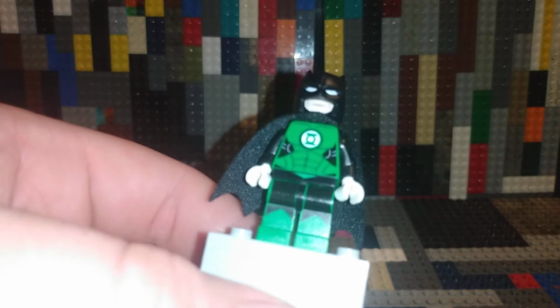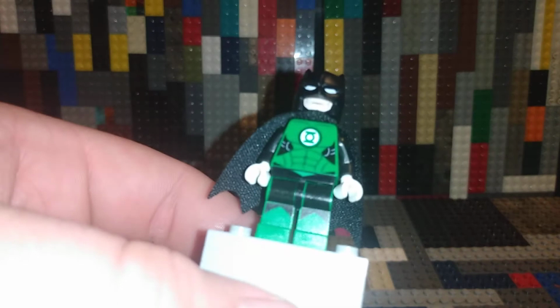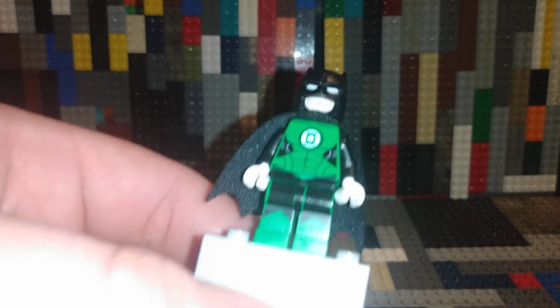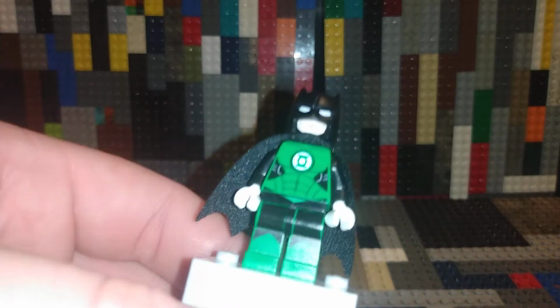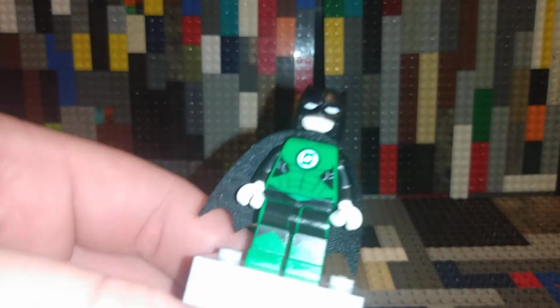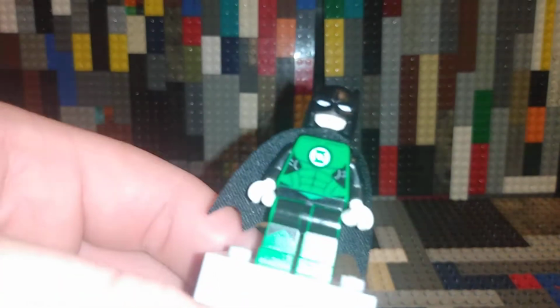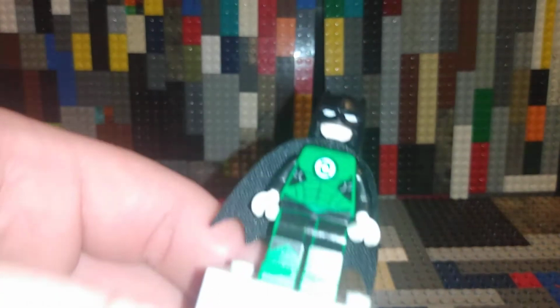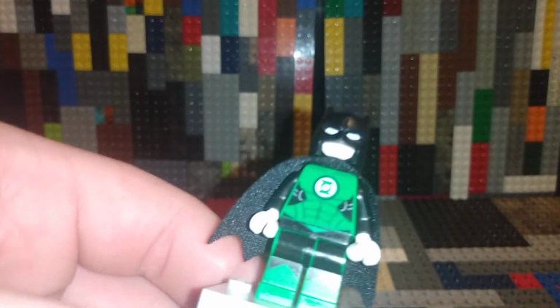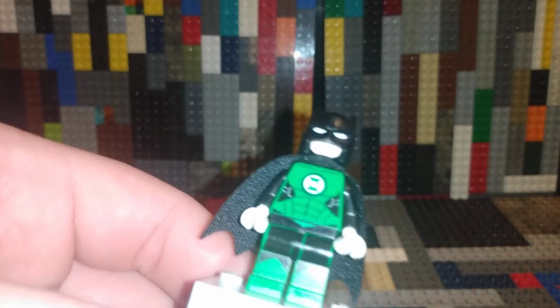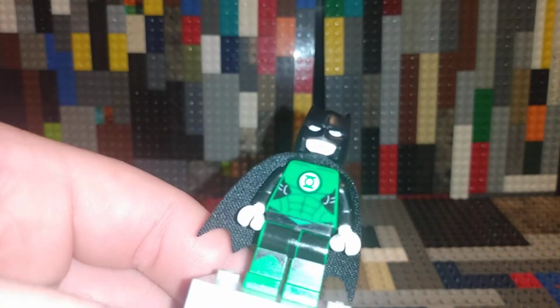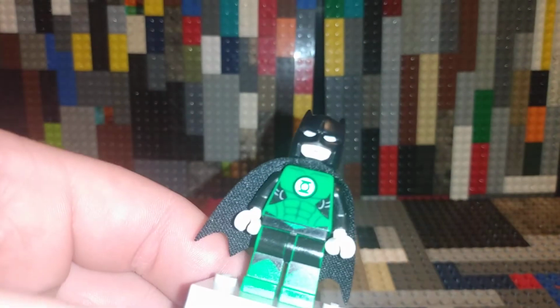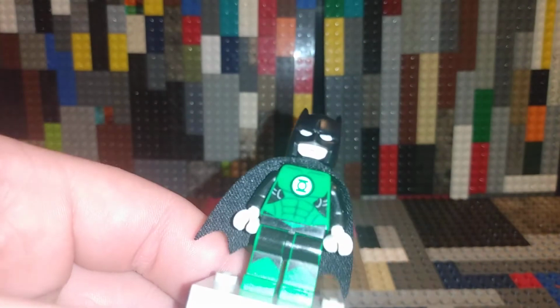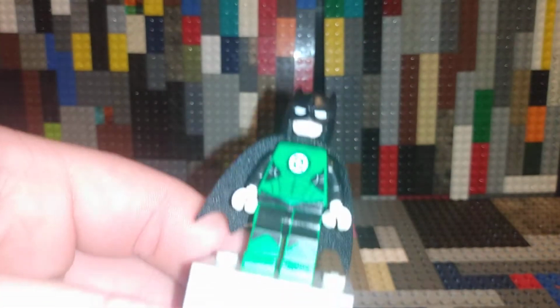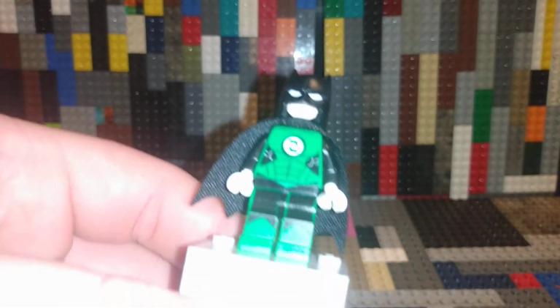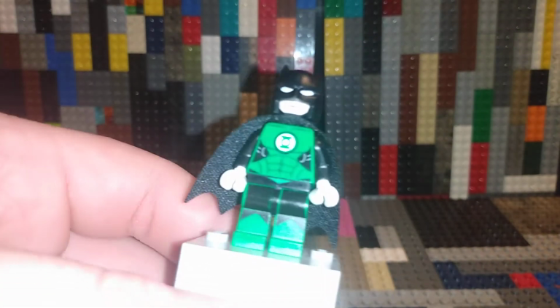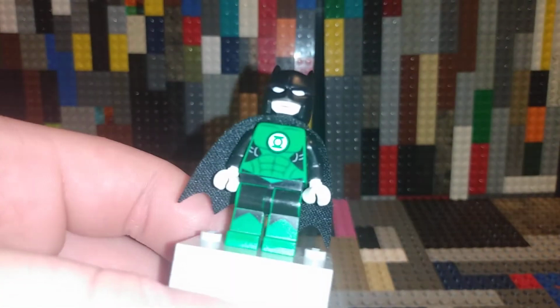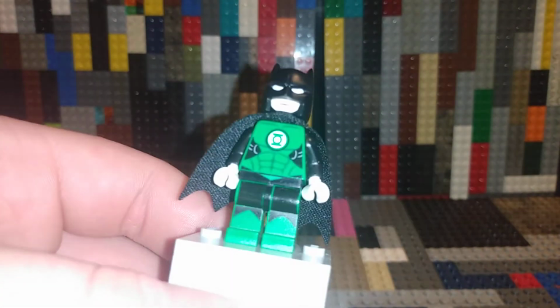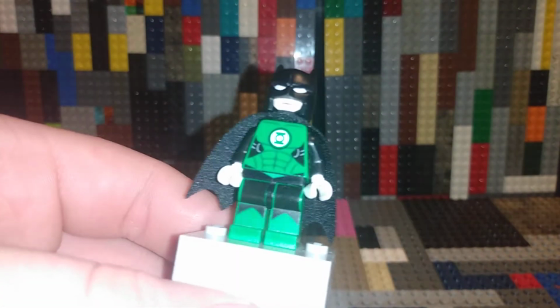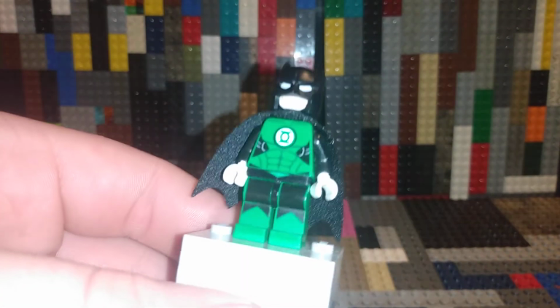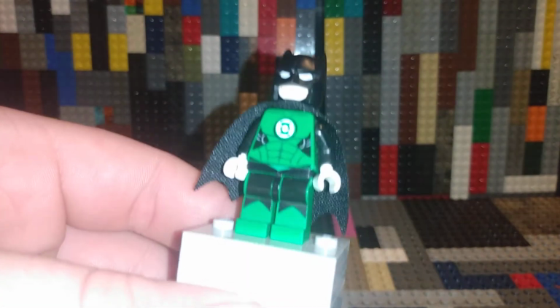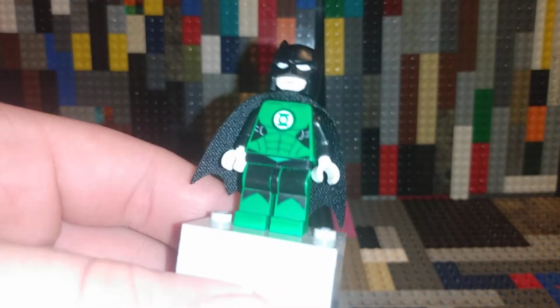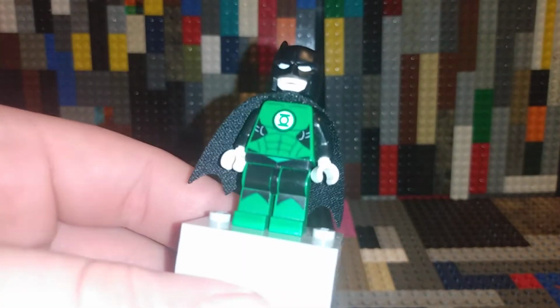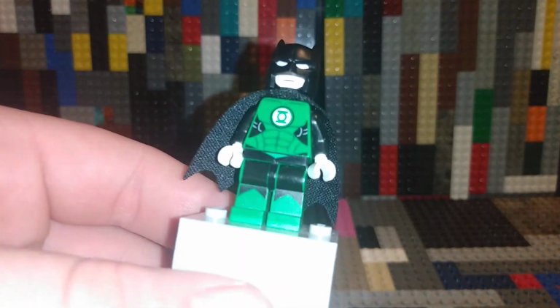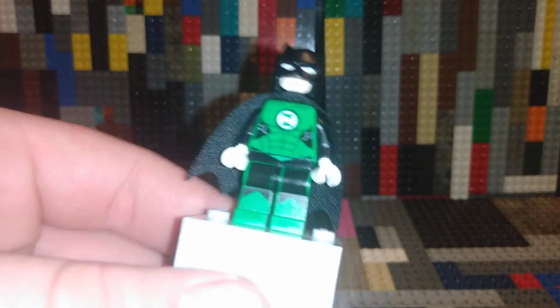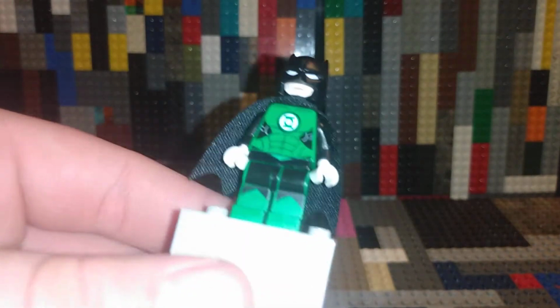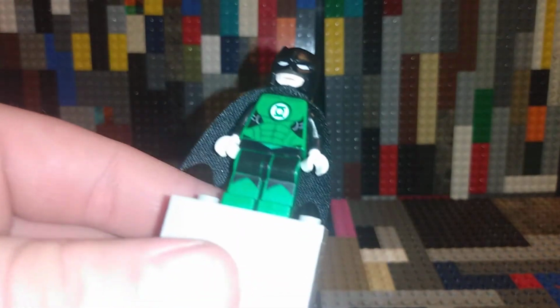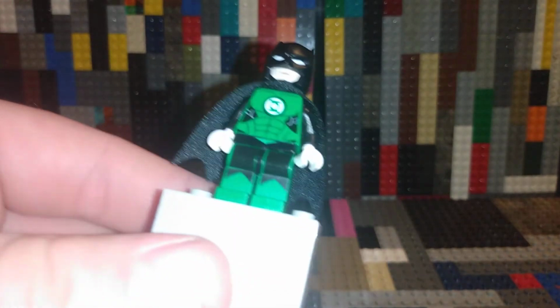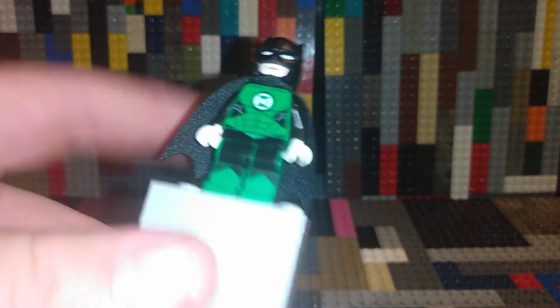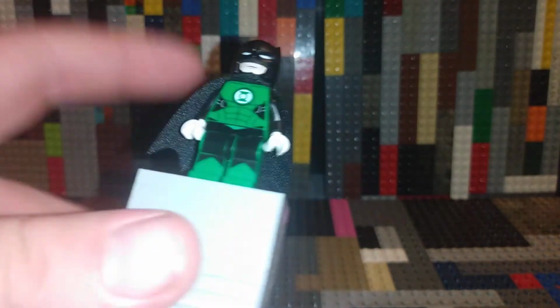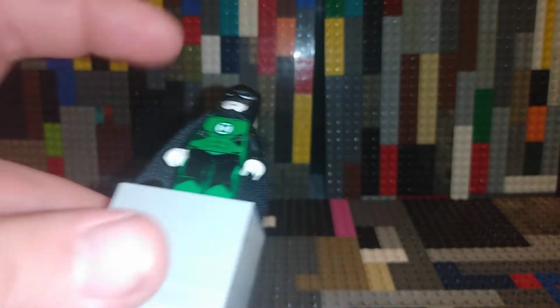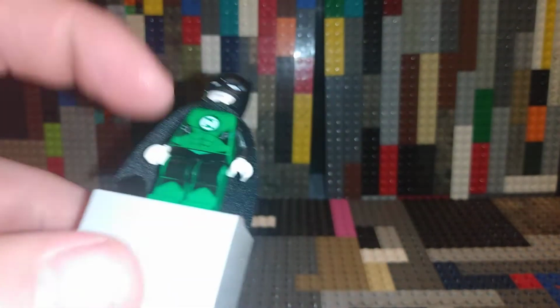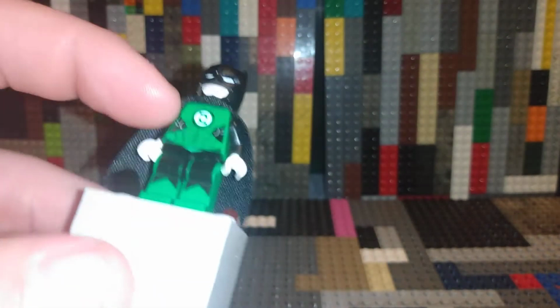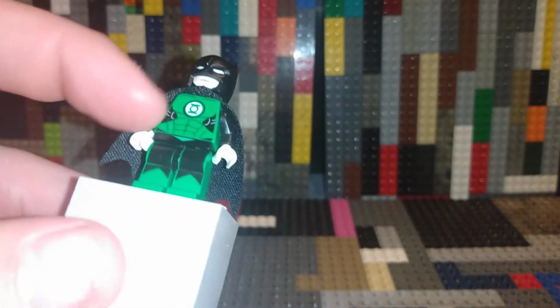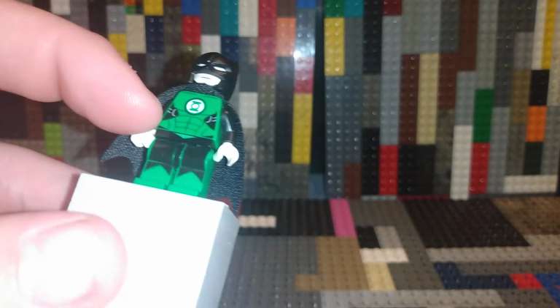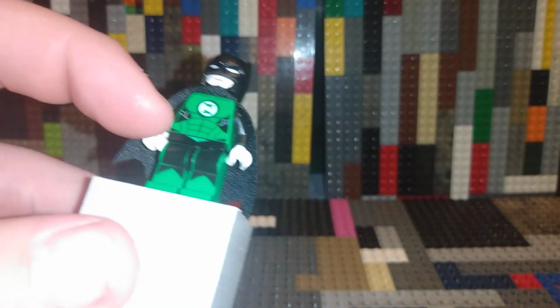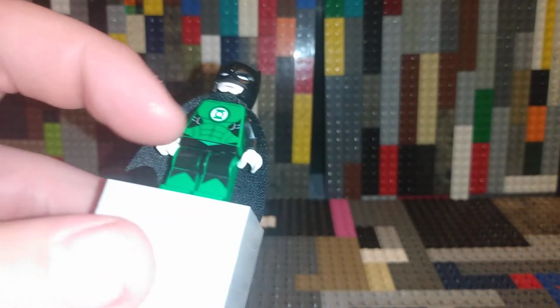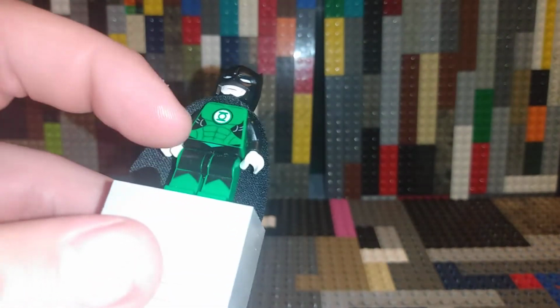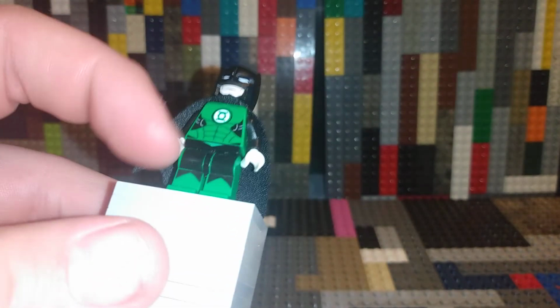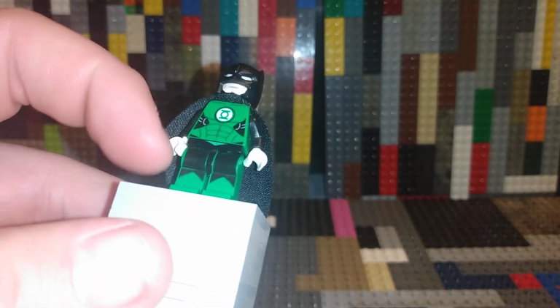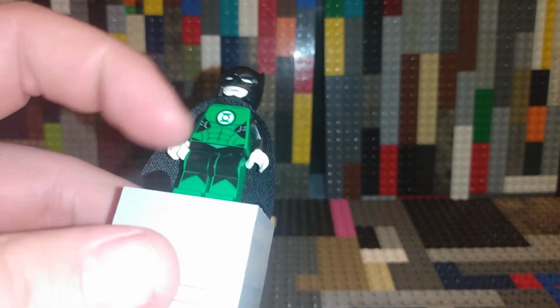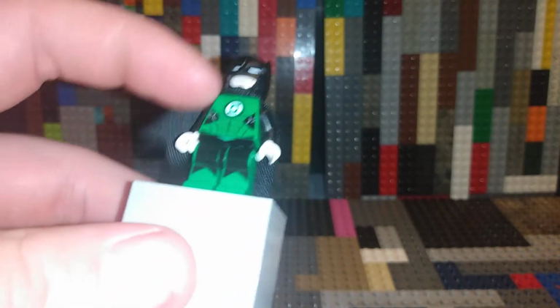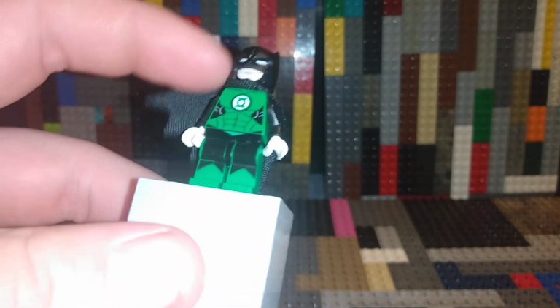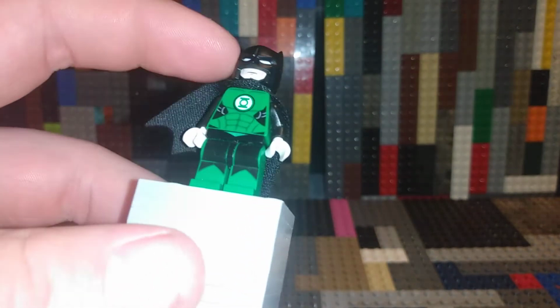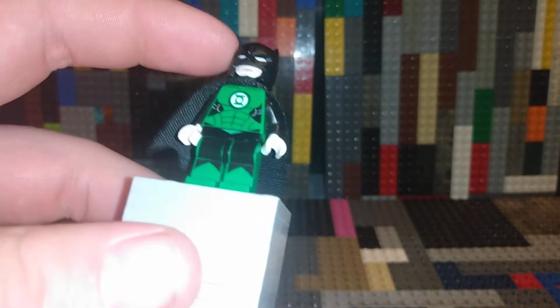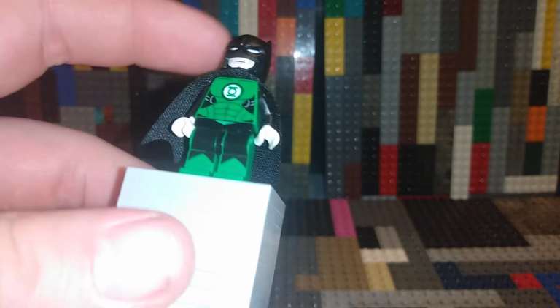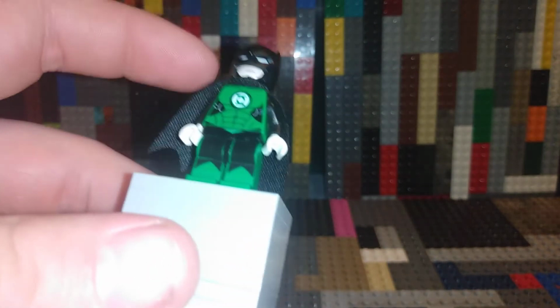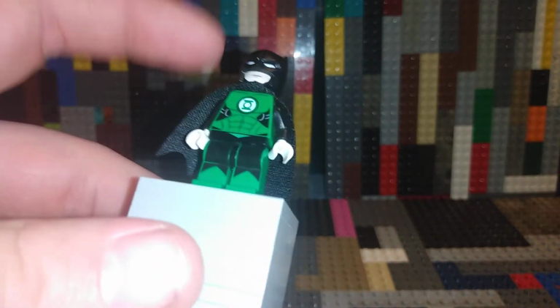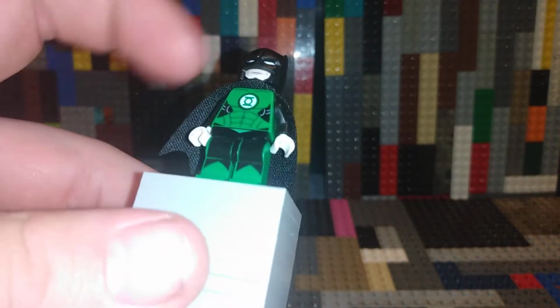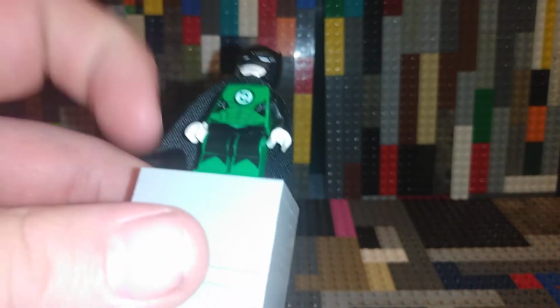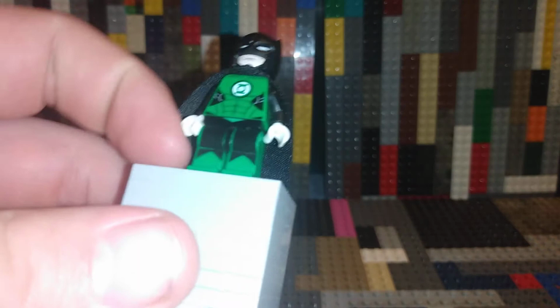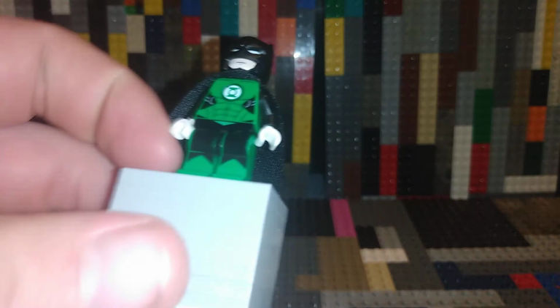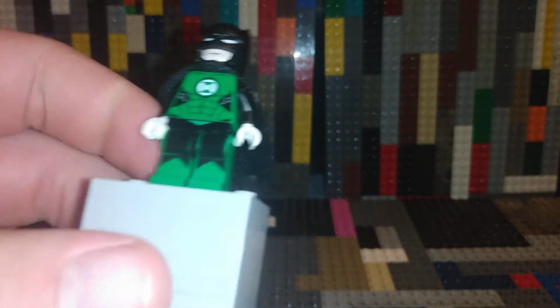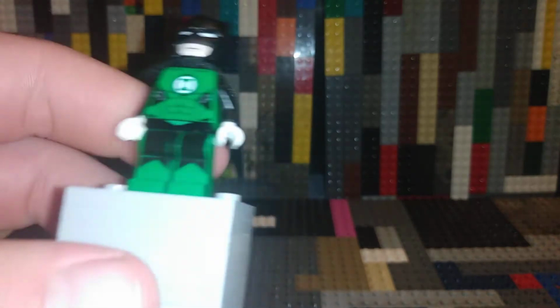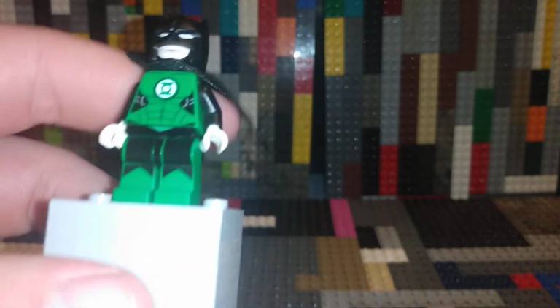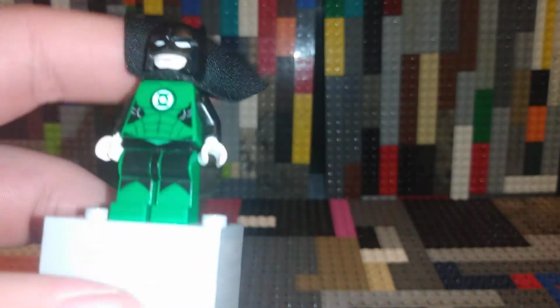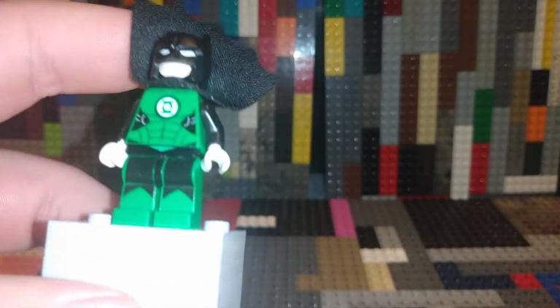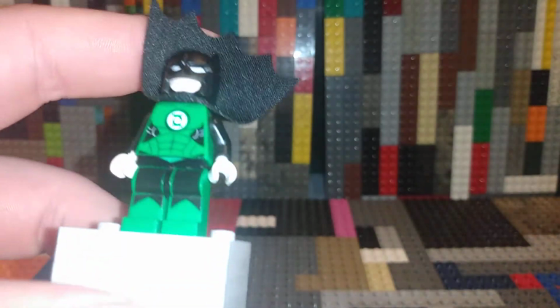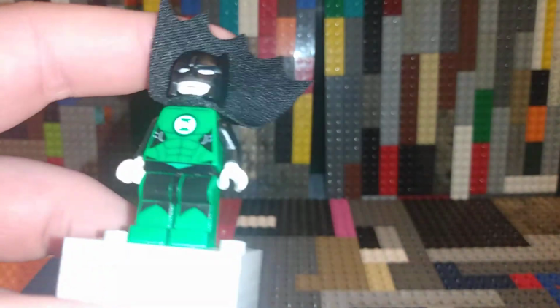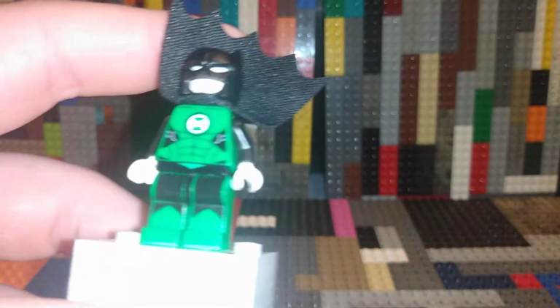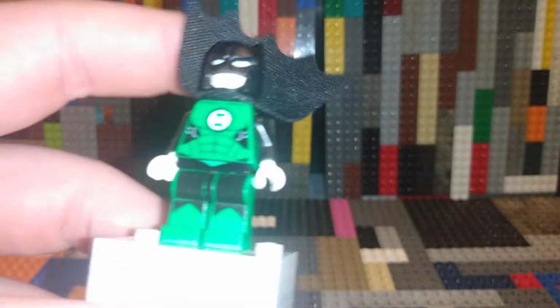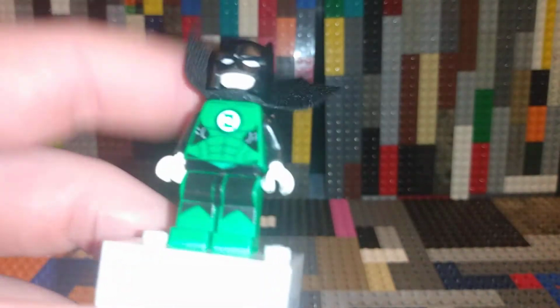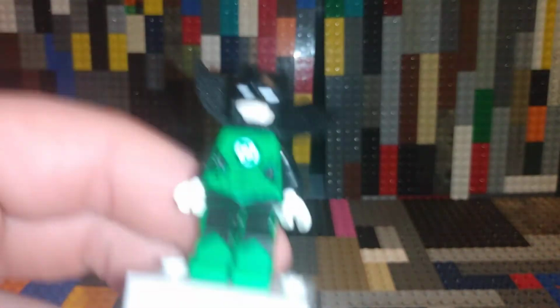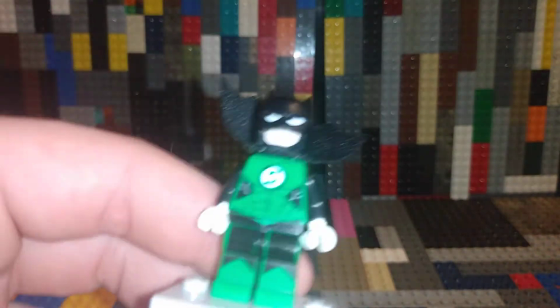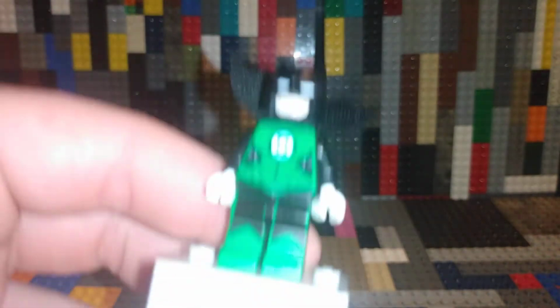I pre-built him out of pre-existing parts, so this is just Green Lantern's body and legs and the Batman head.